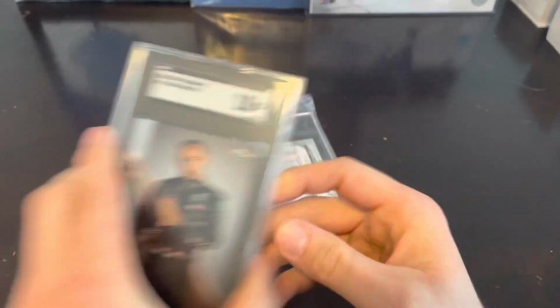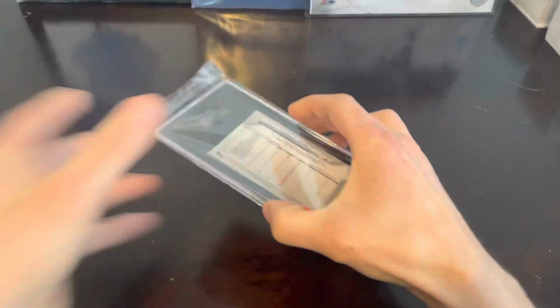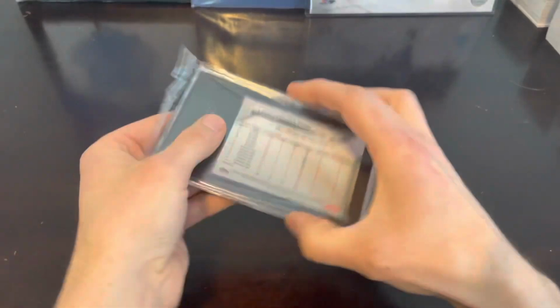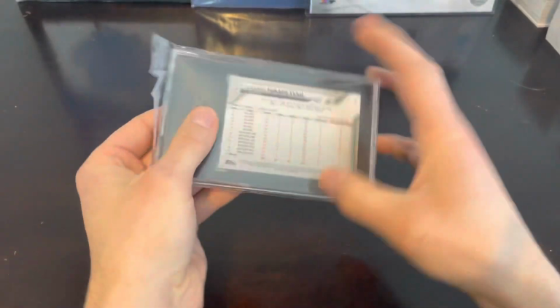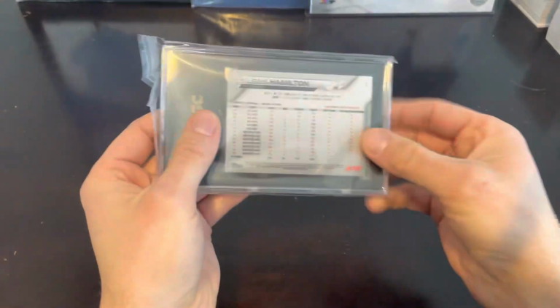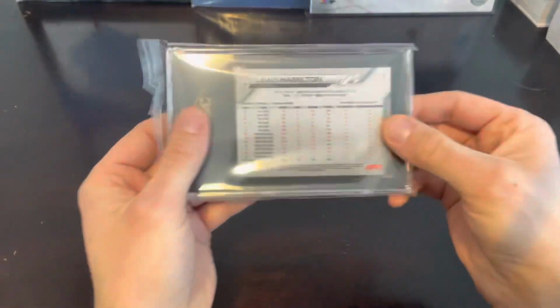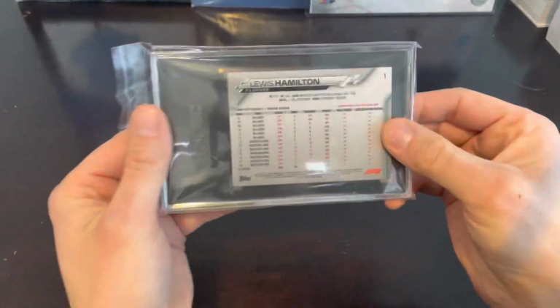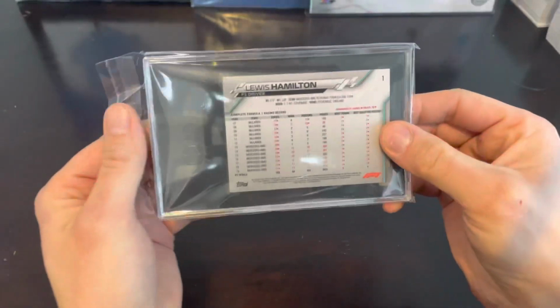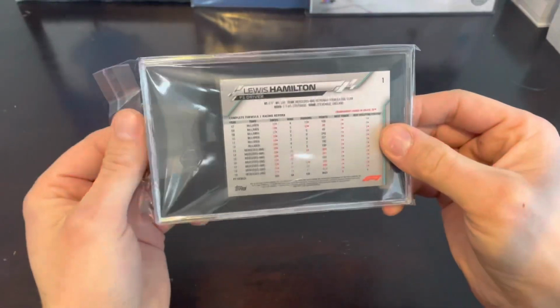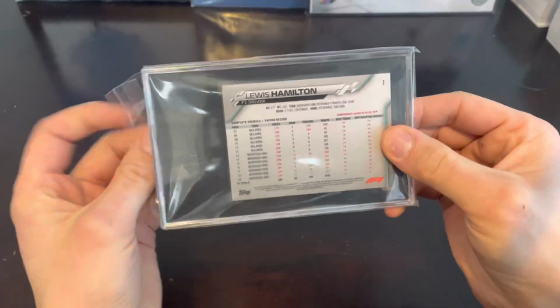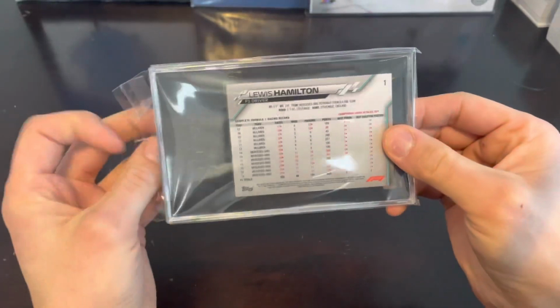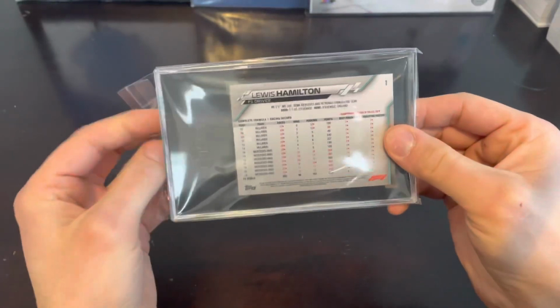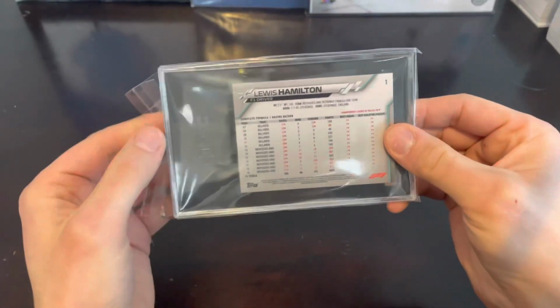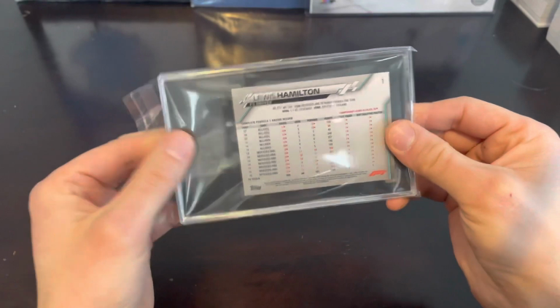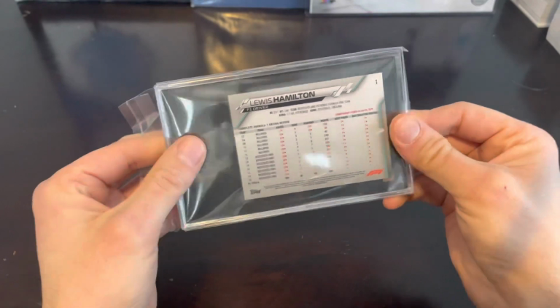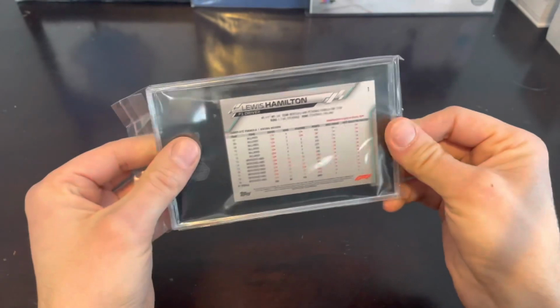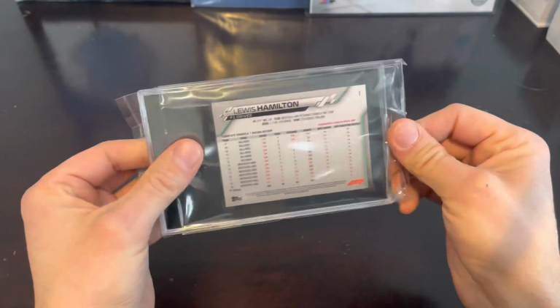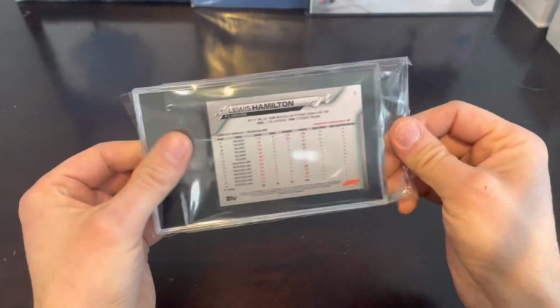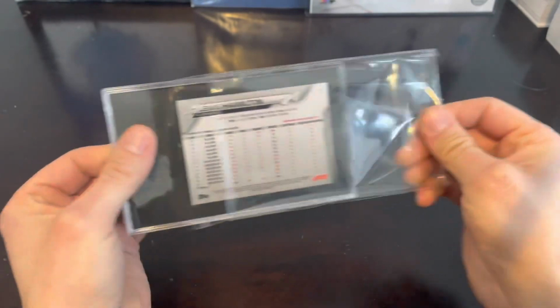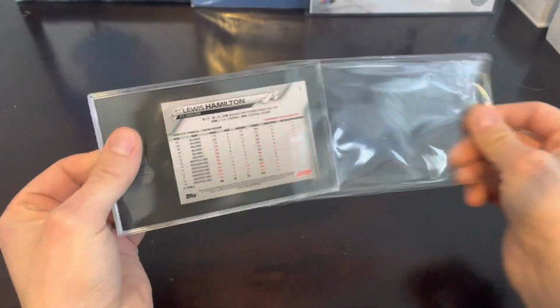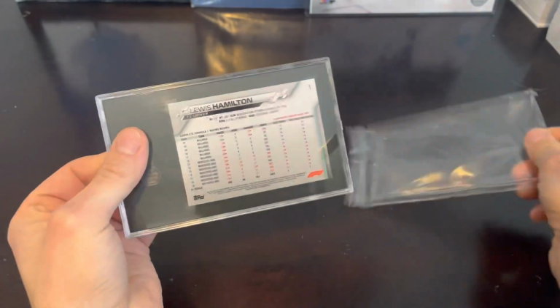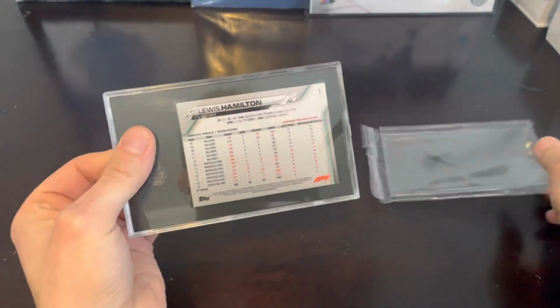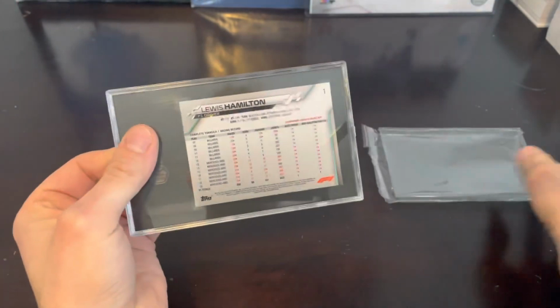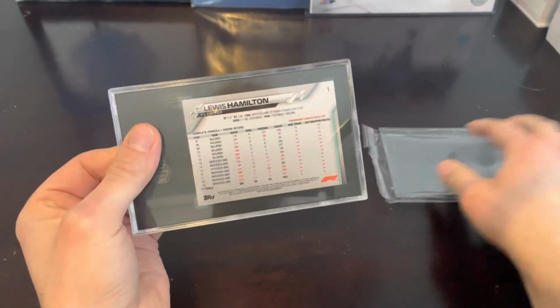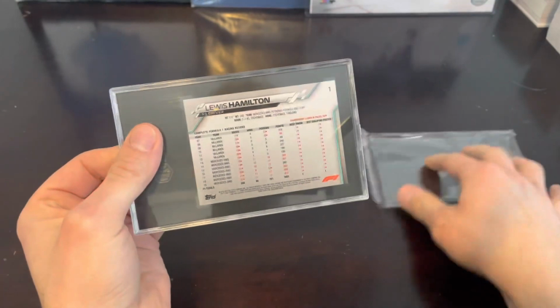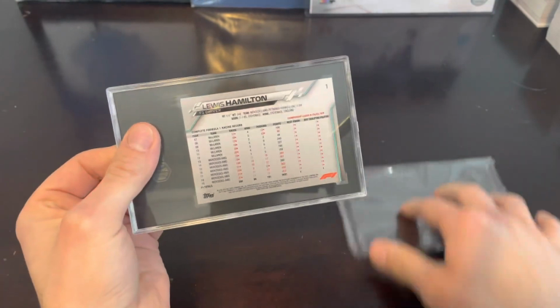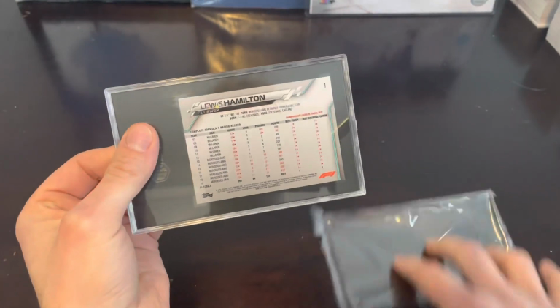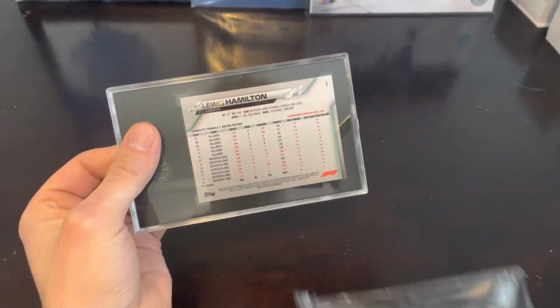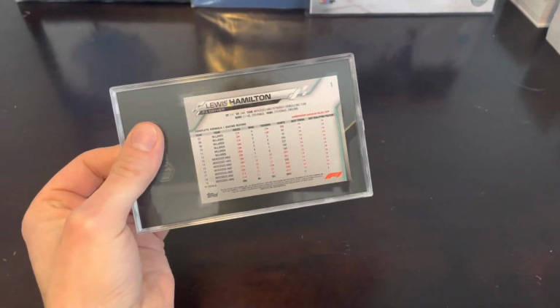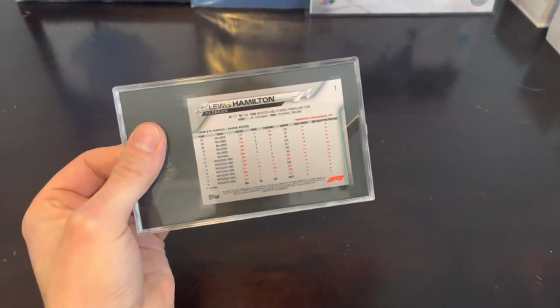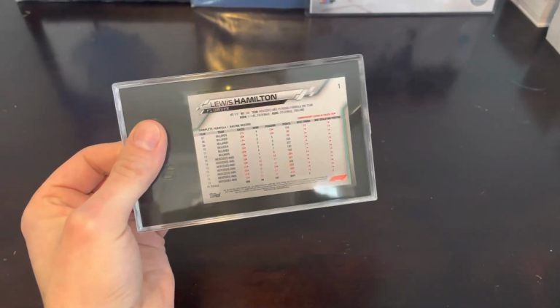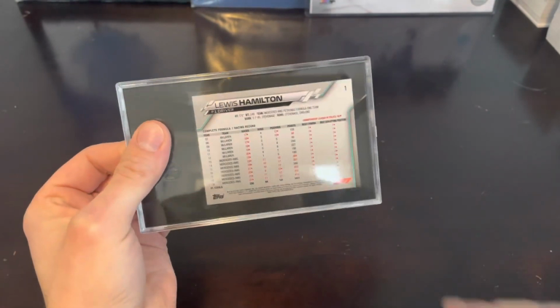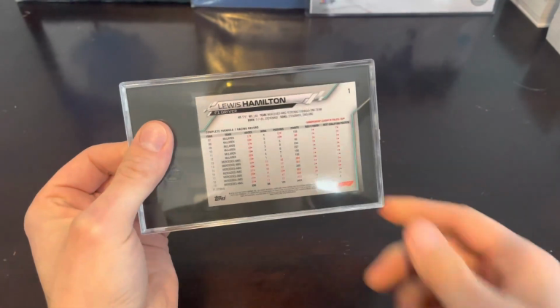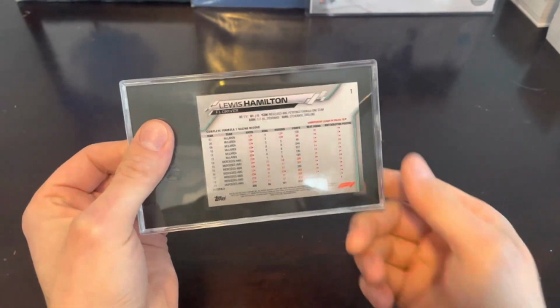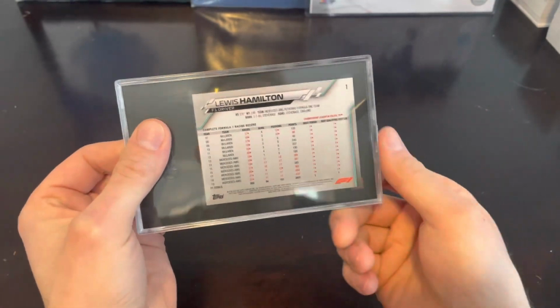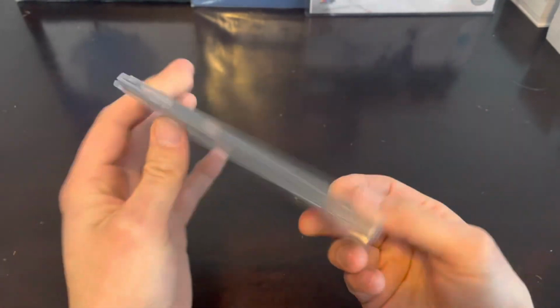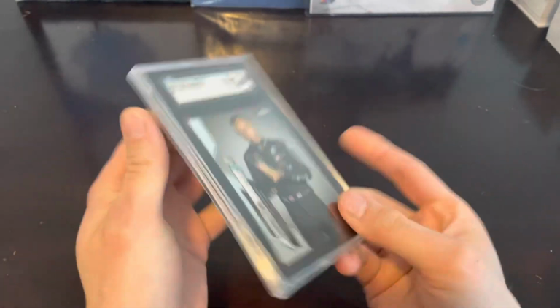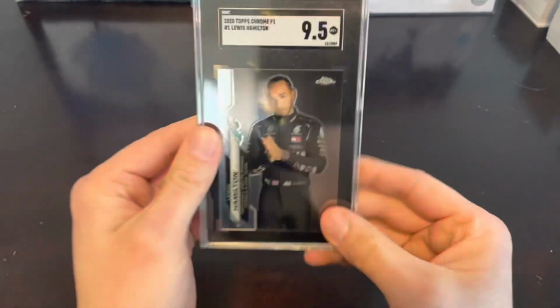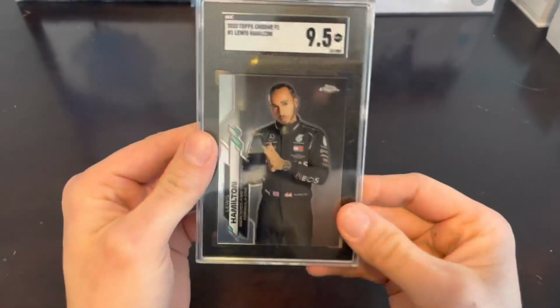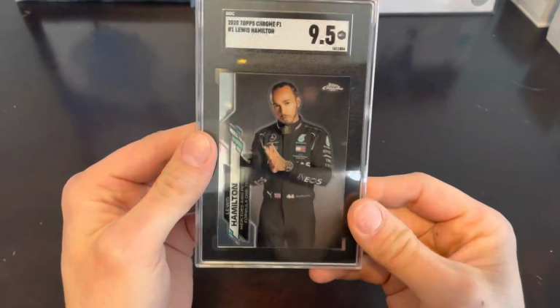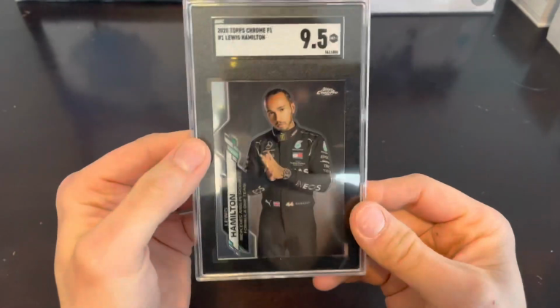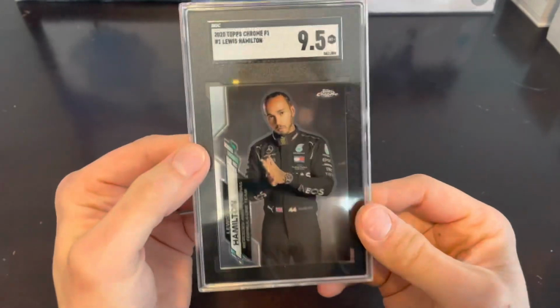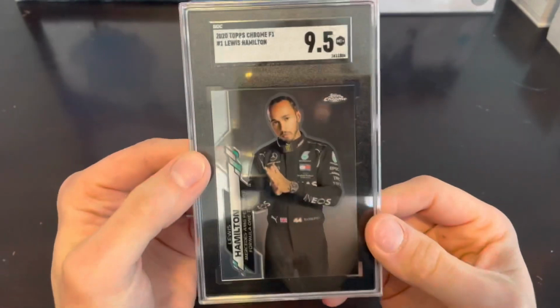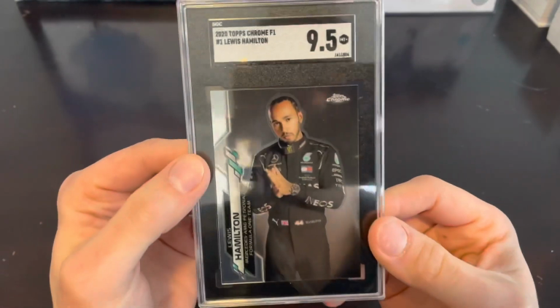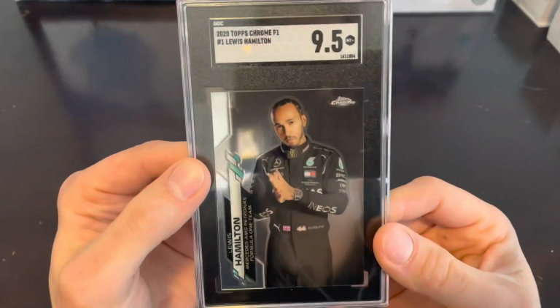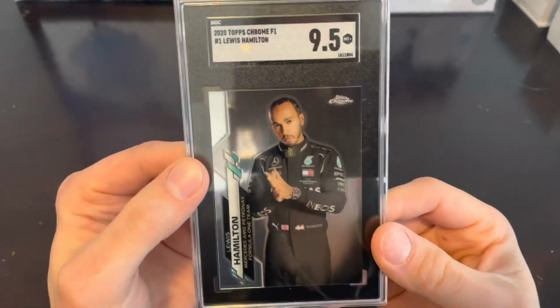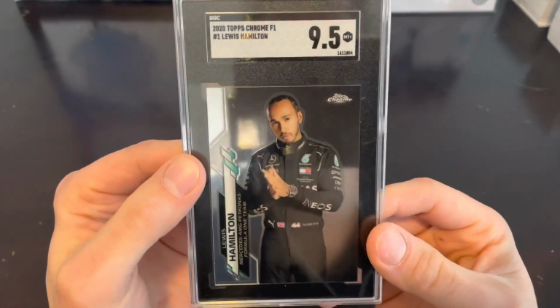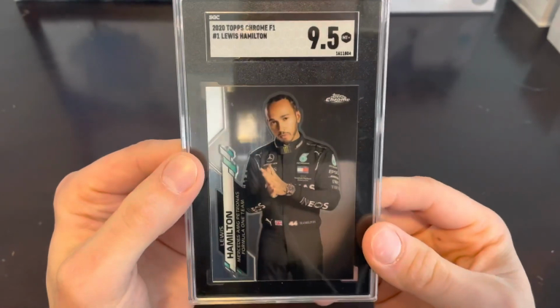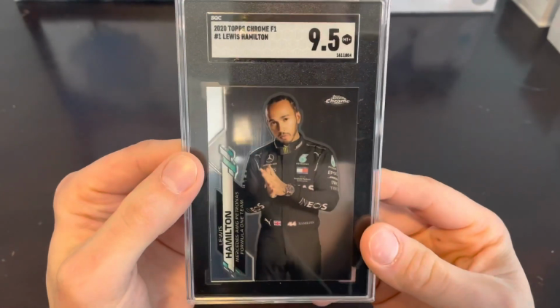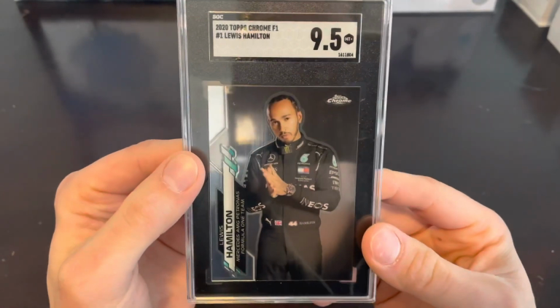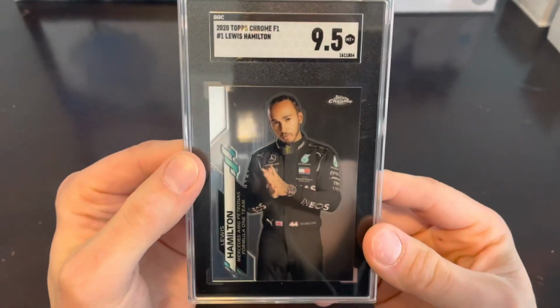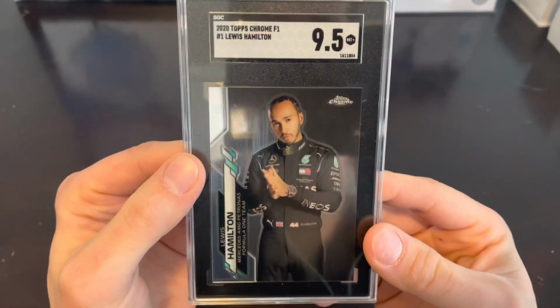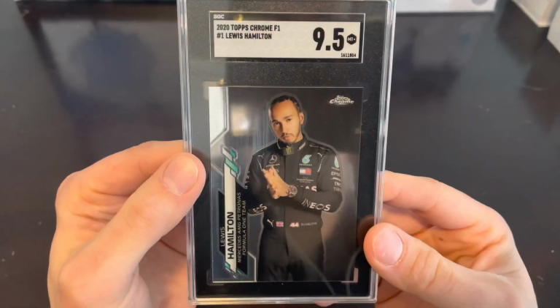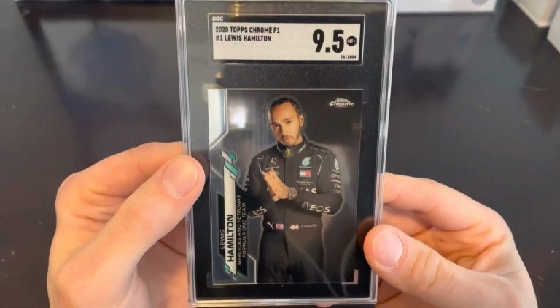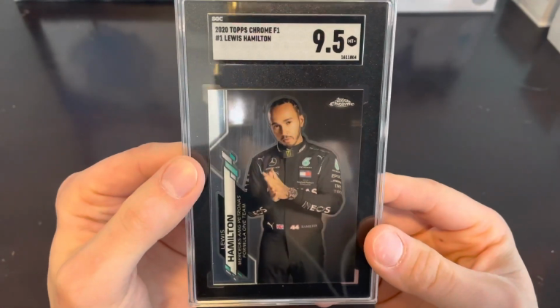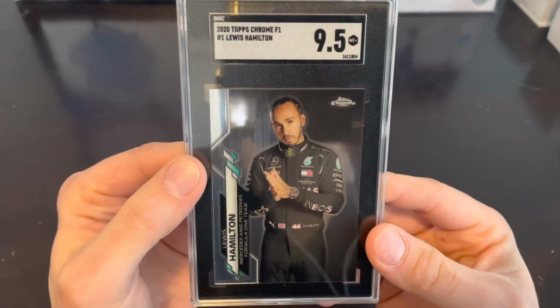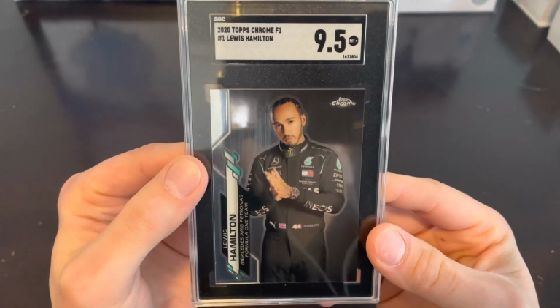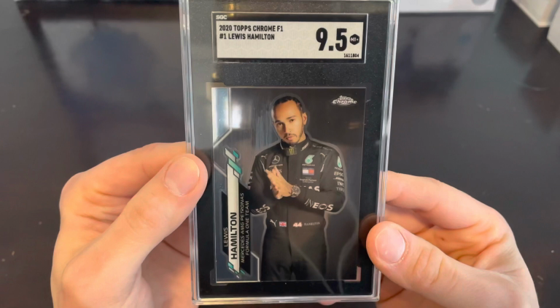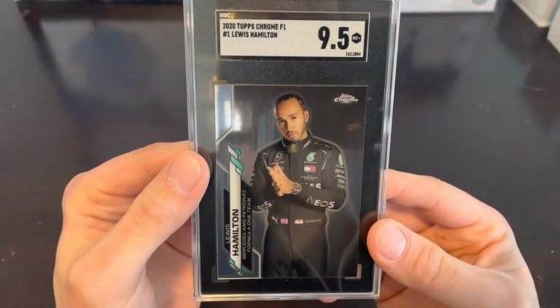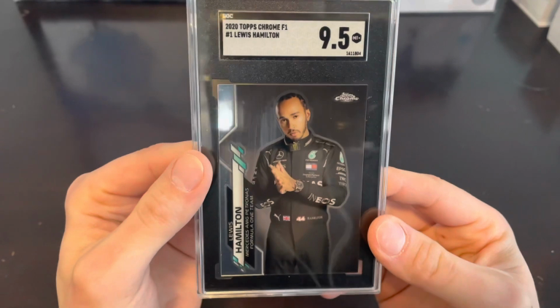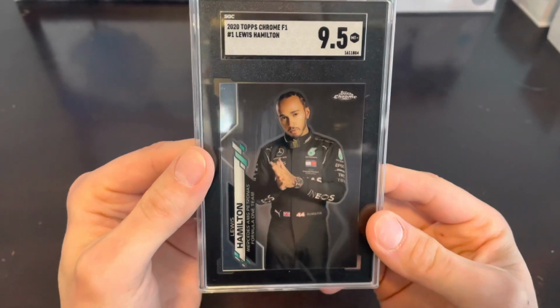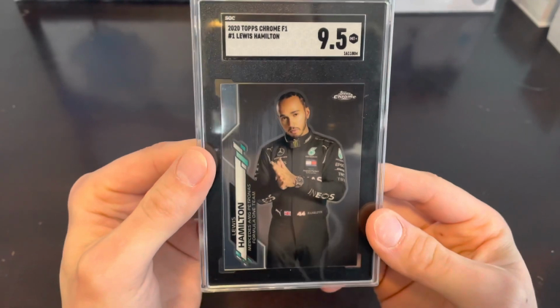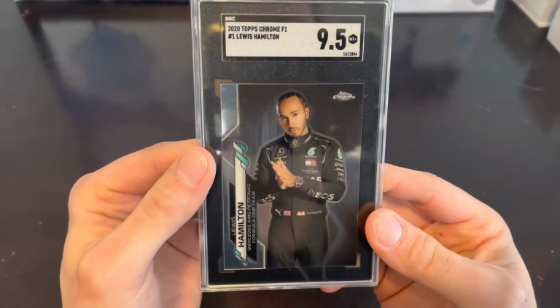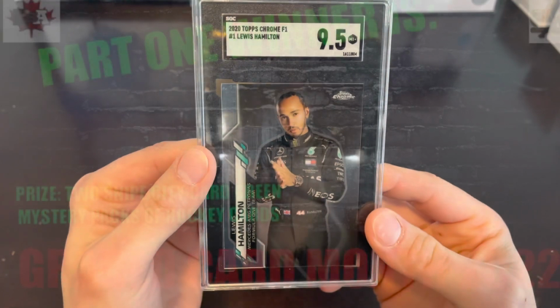Last but not least, one more — card number one, Lewis Hamilton. And this one's a 9.5 Mint Plus.